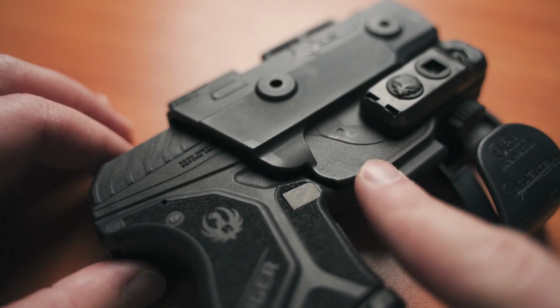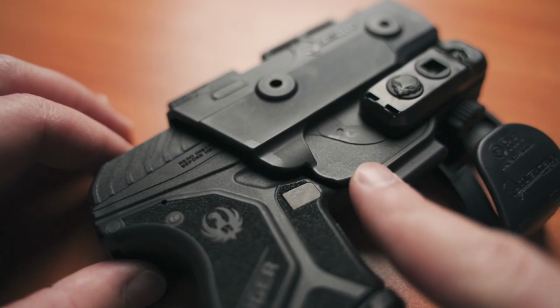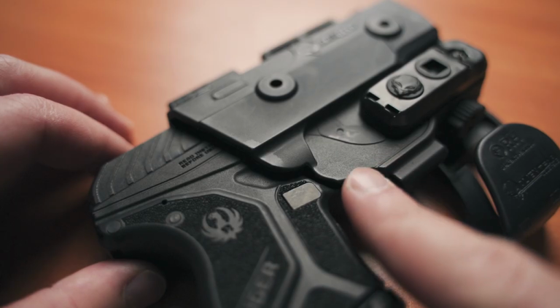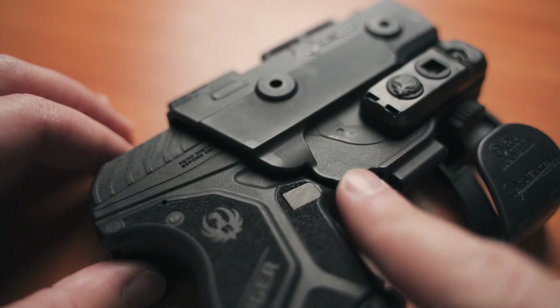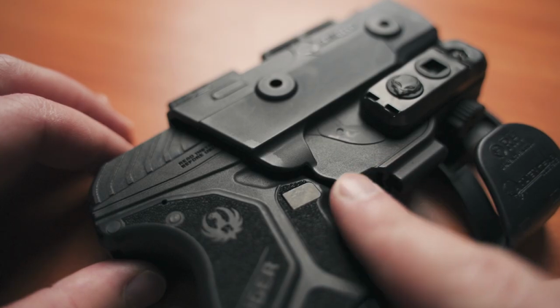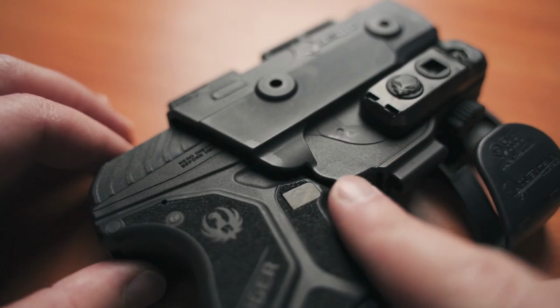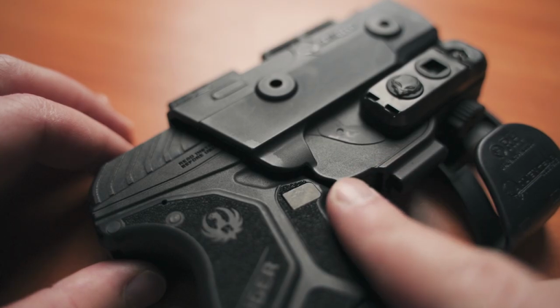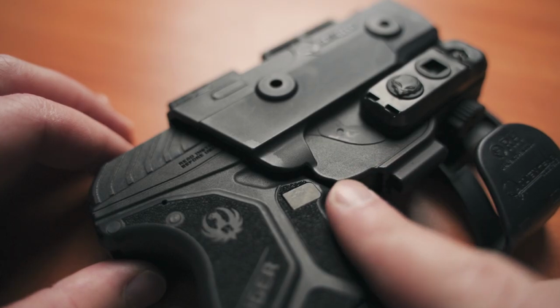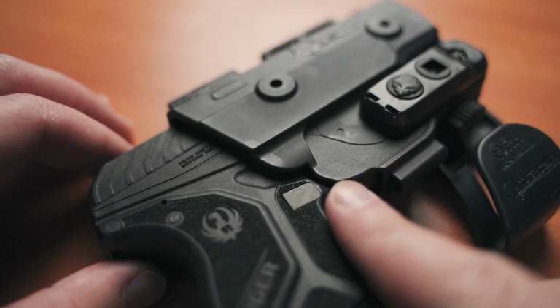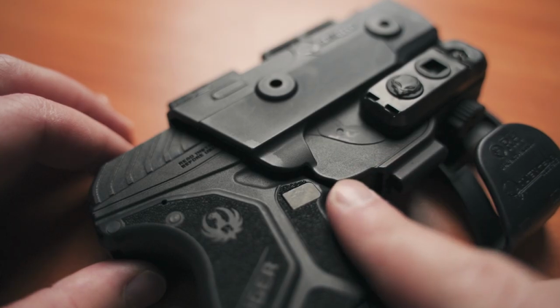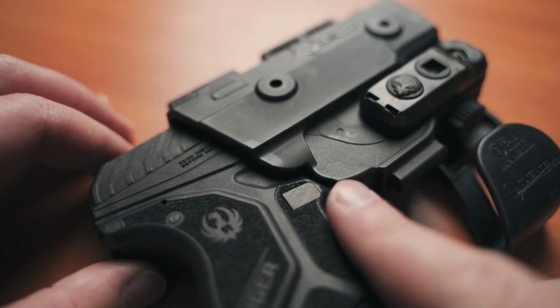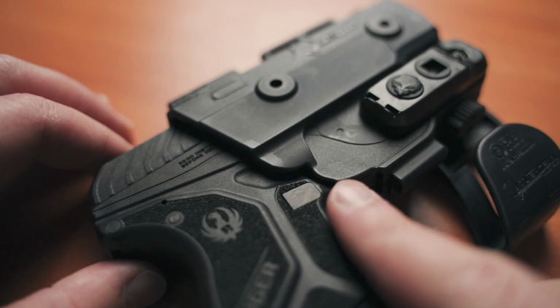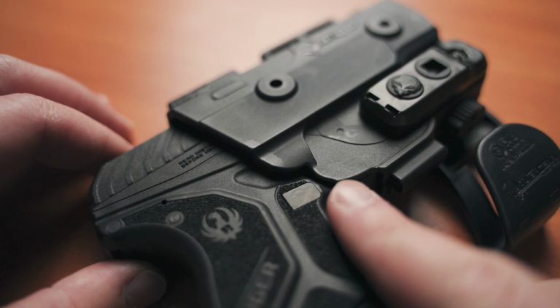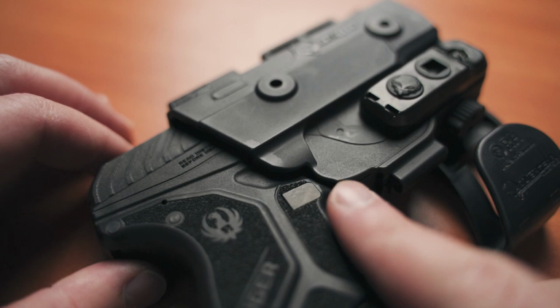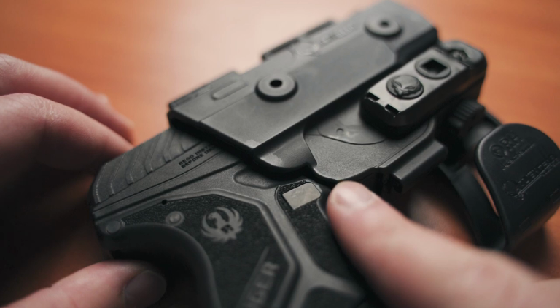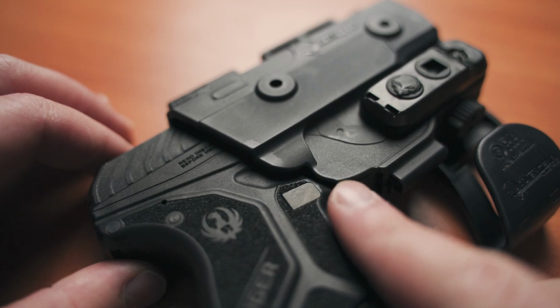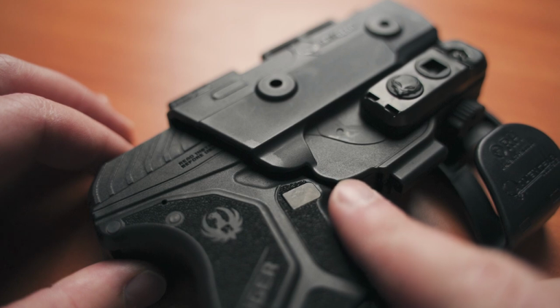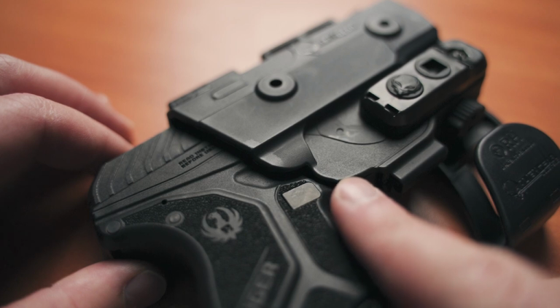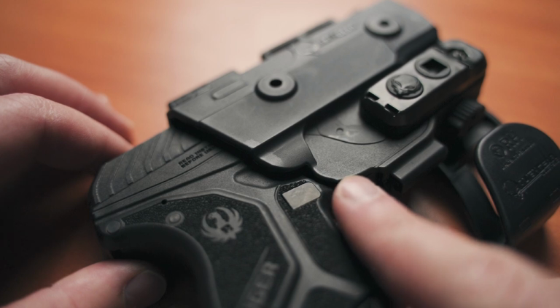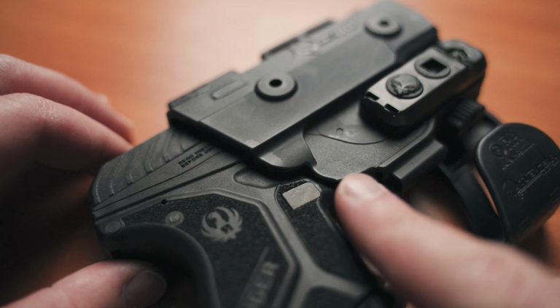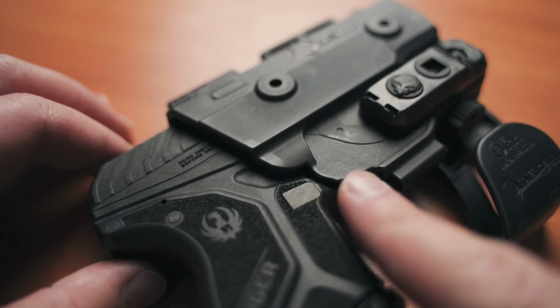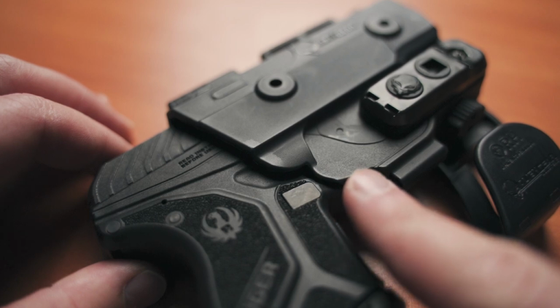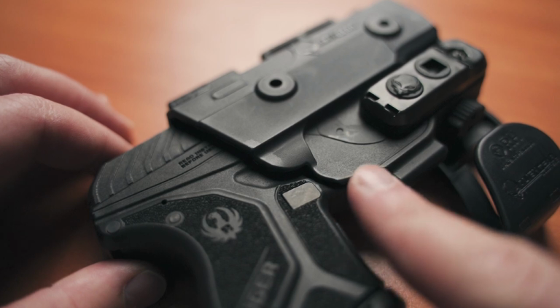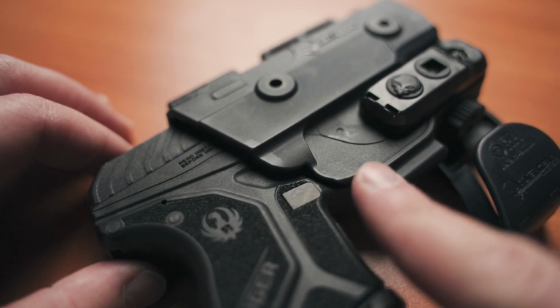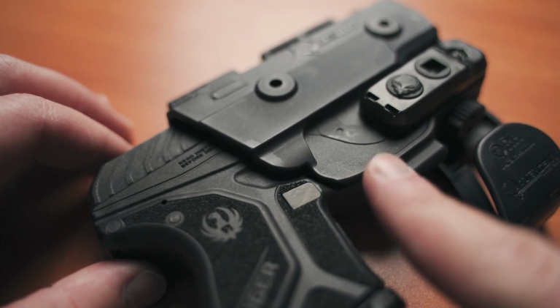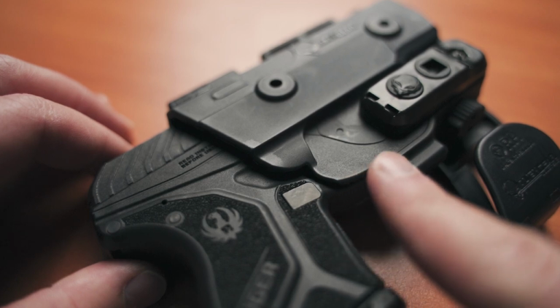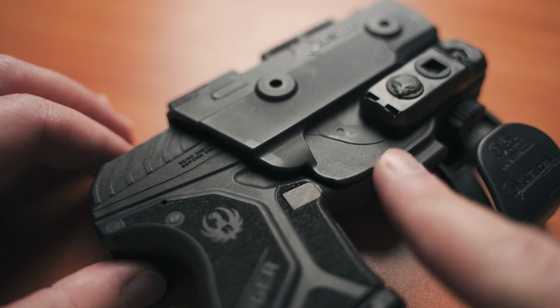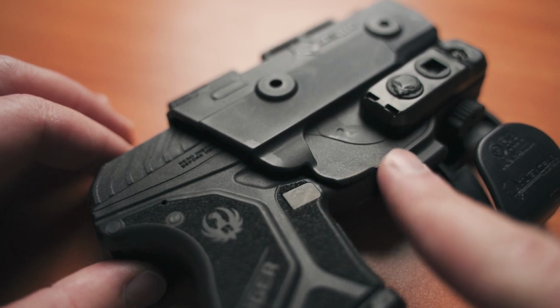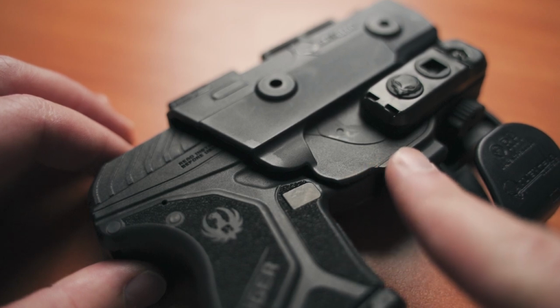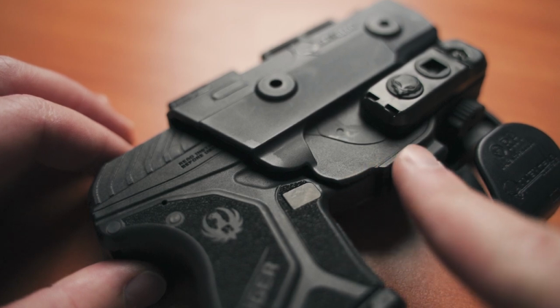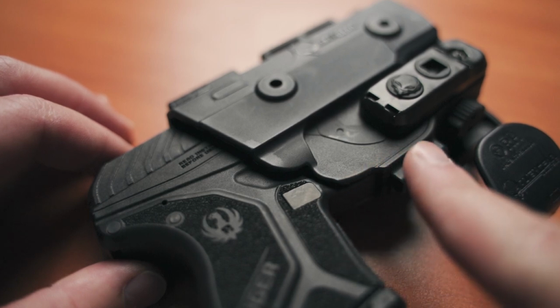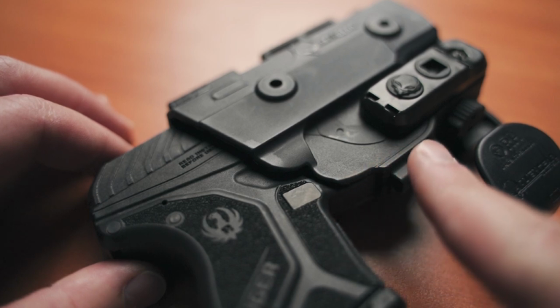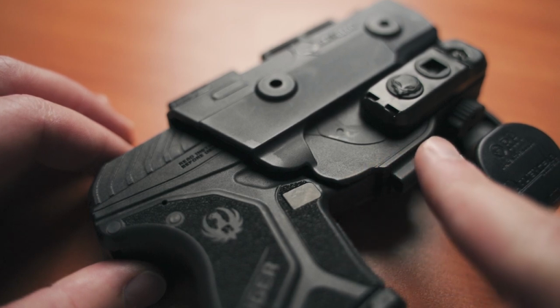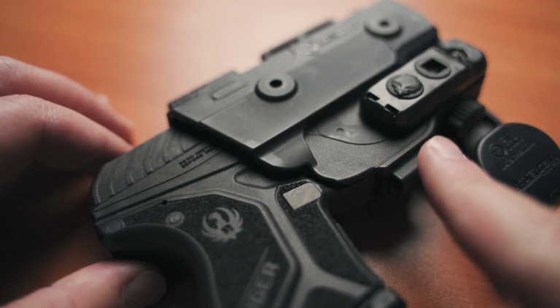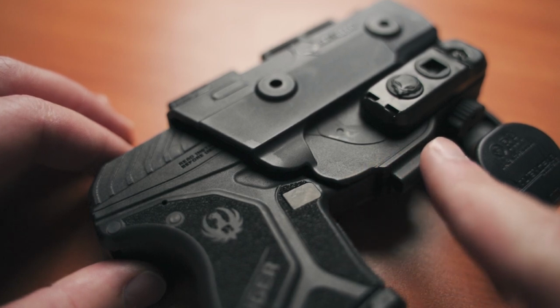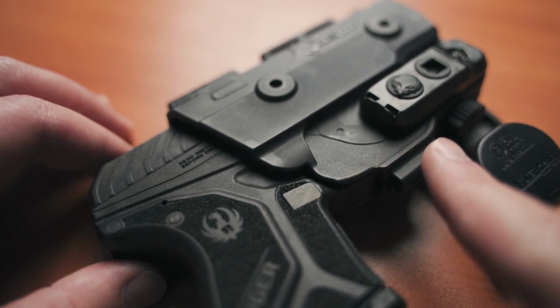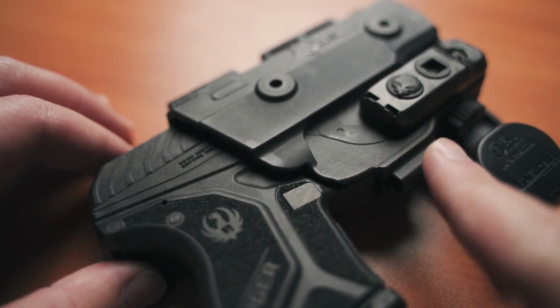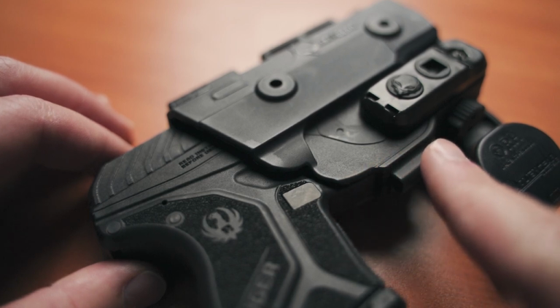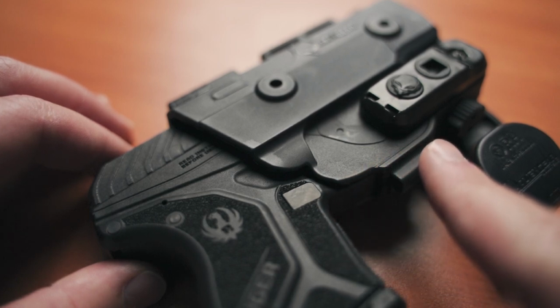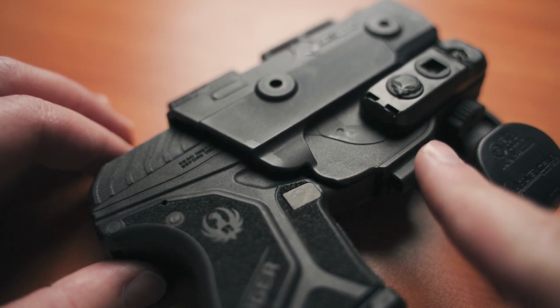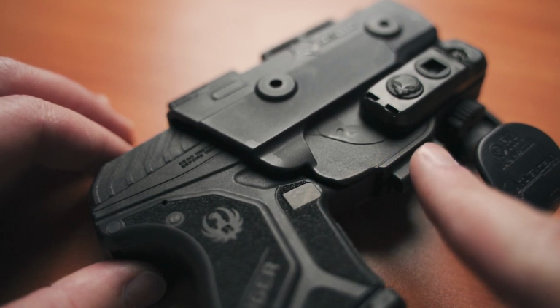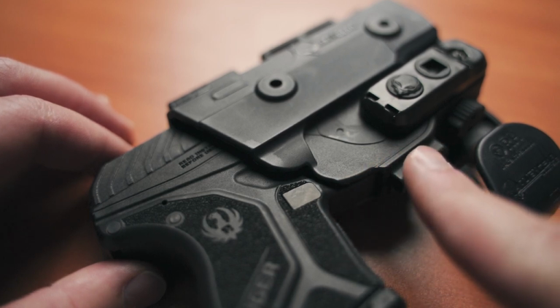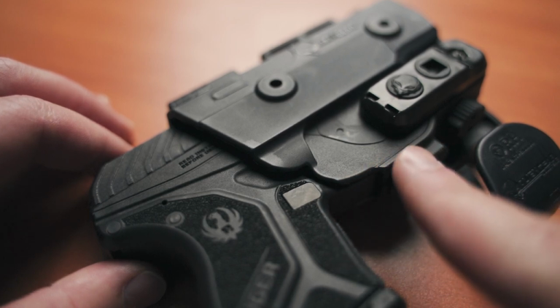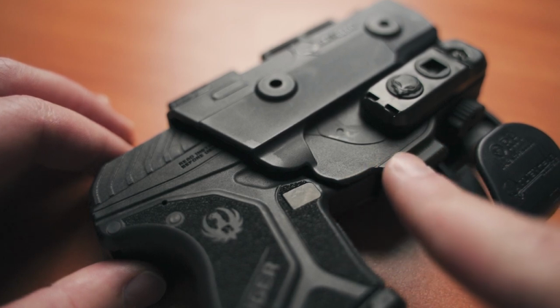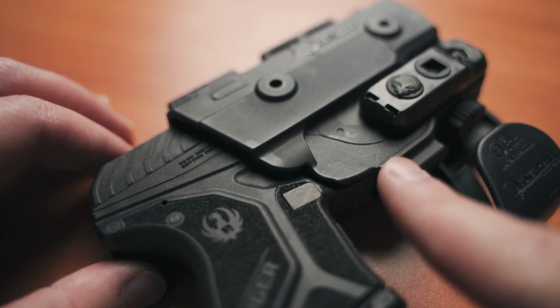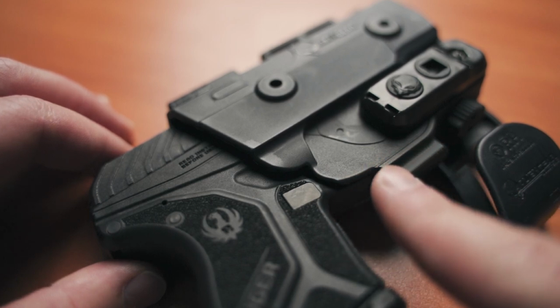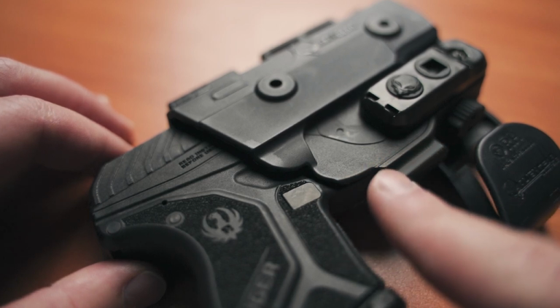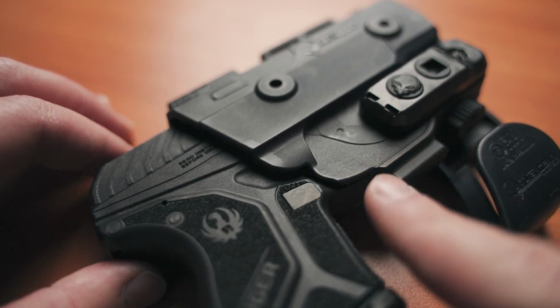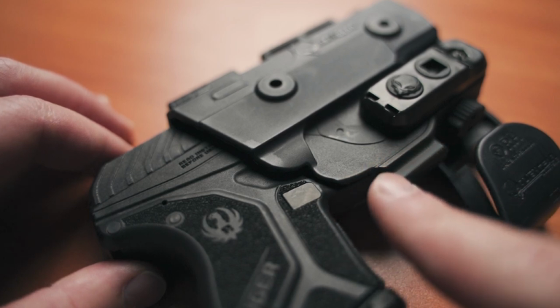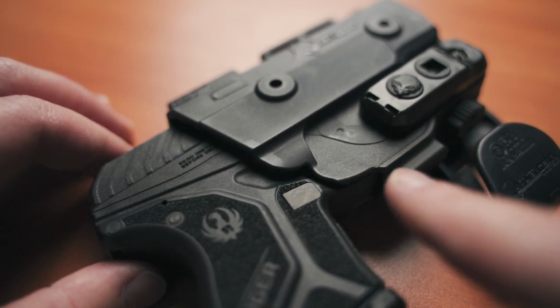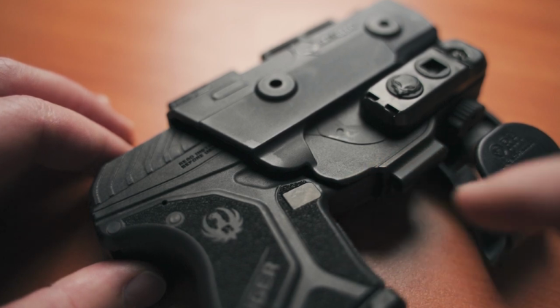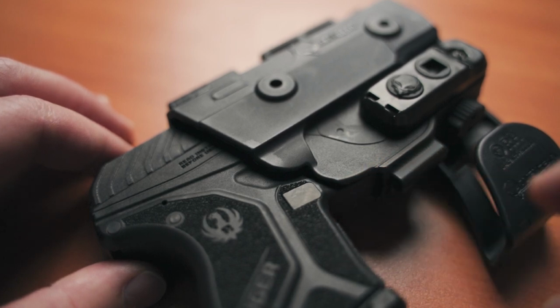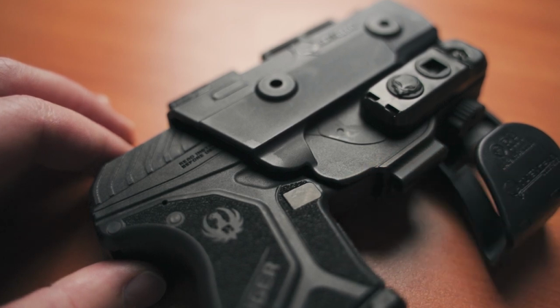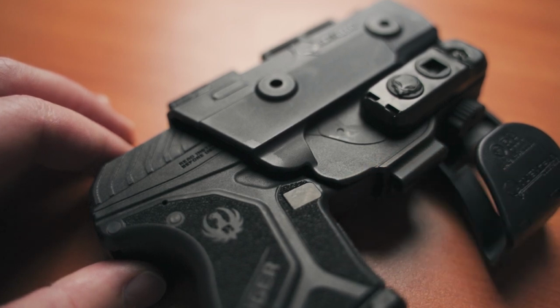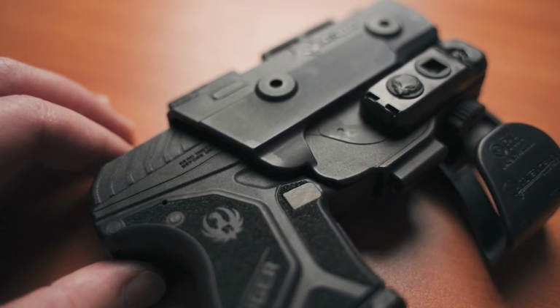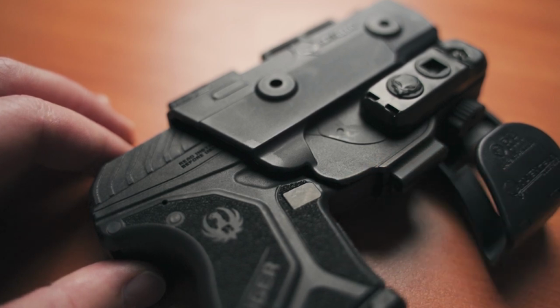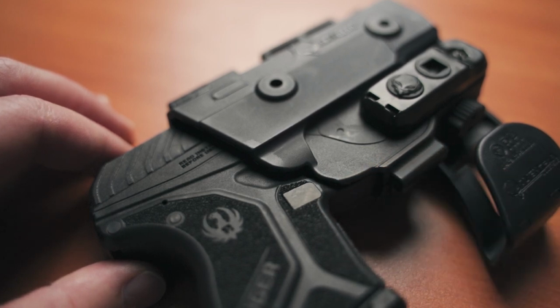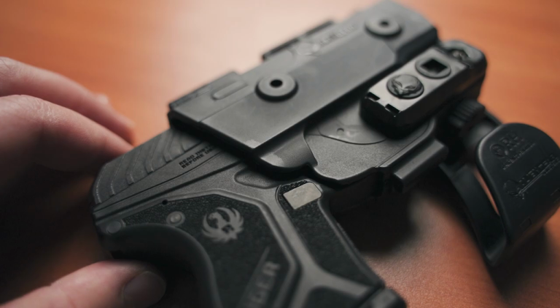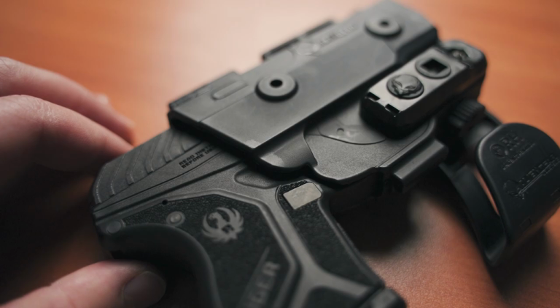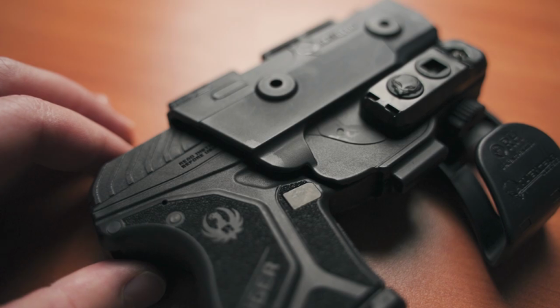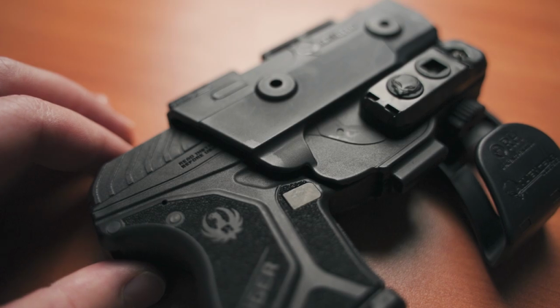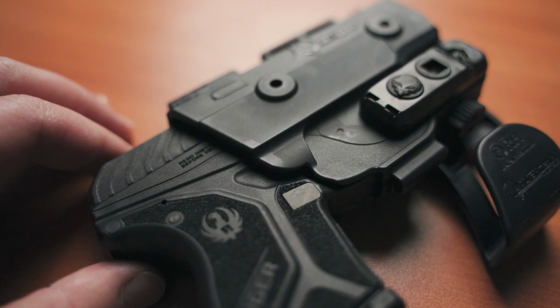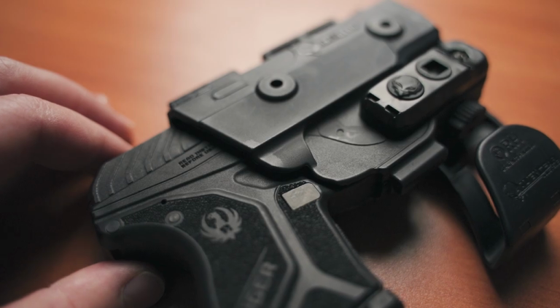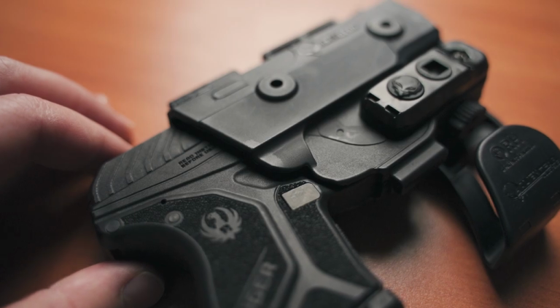A feature I liked about this is that the trigger guard is completely covered on both sides, so you don't have to worry about something happening to the trigger while it's in the holster.